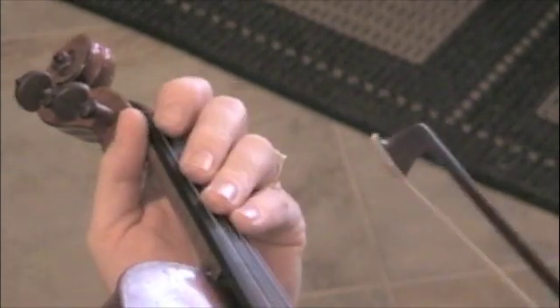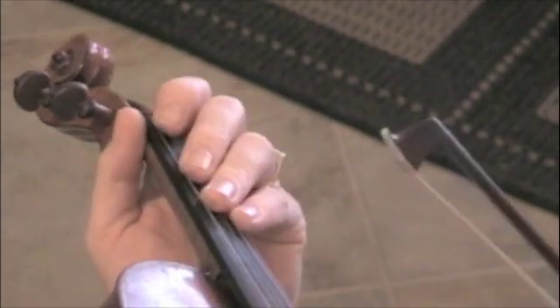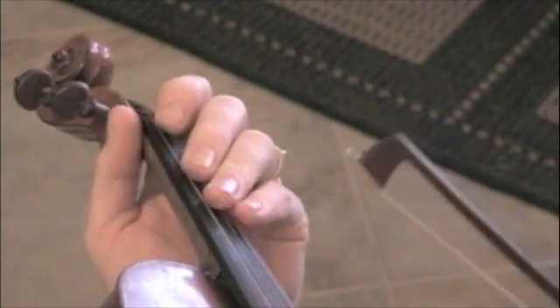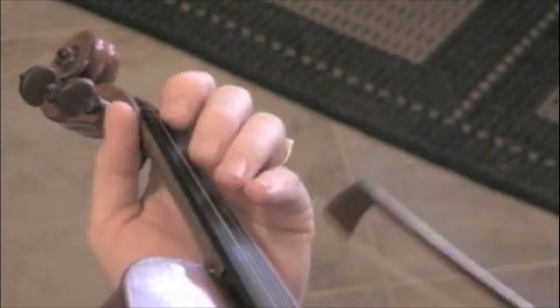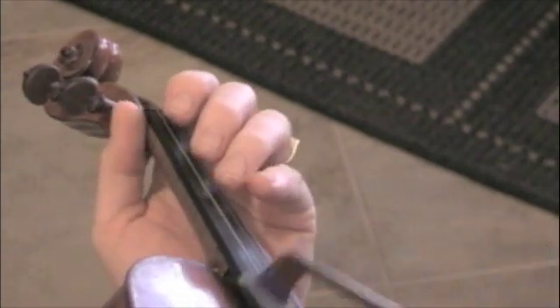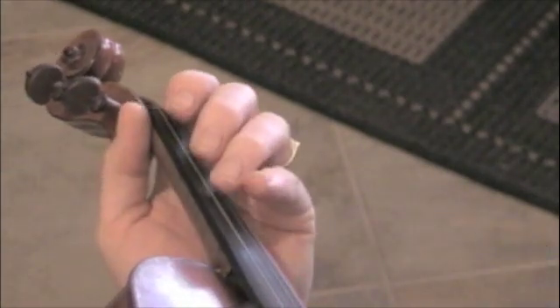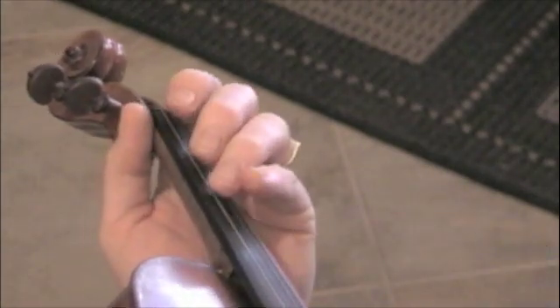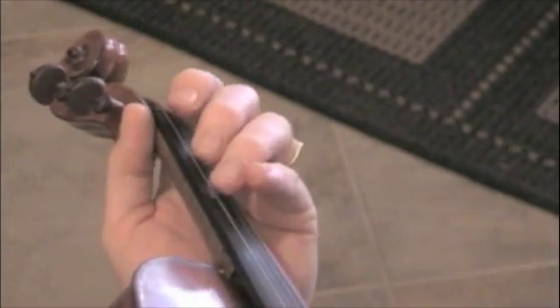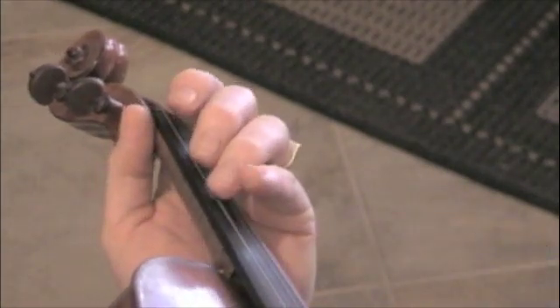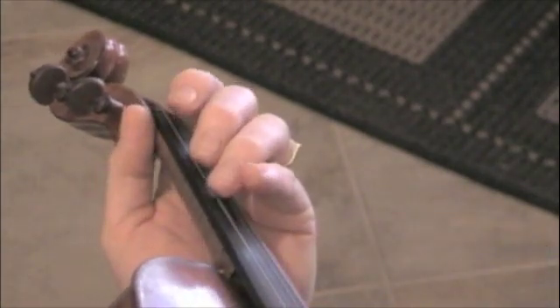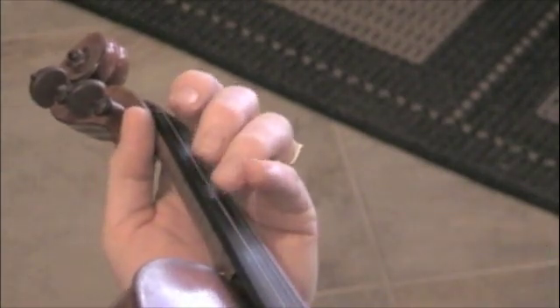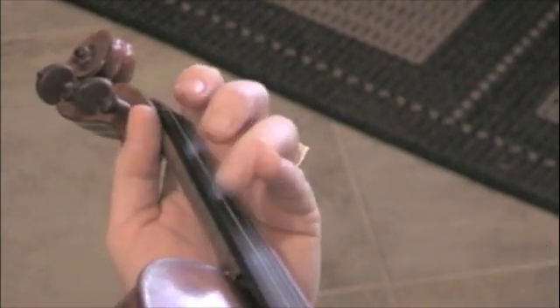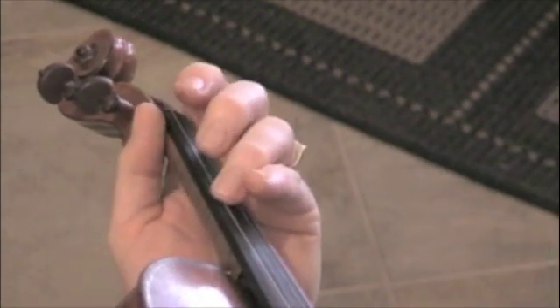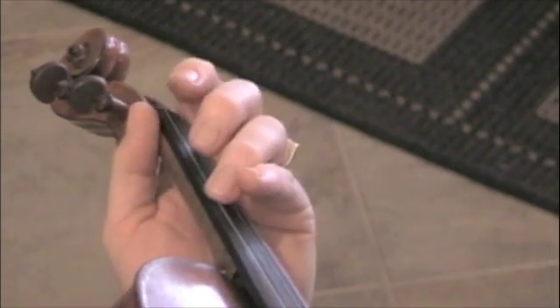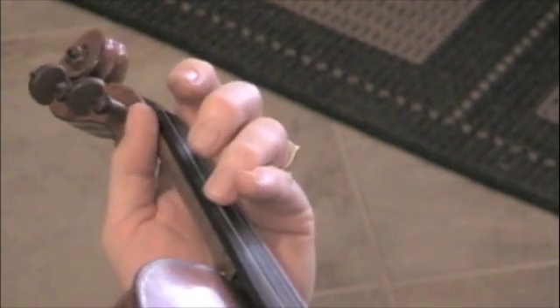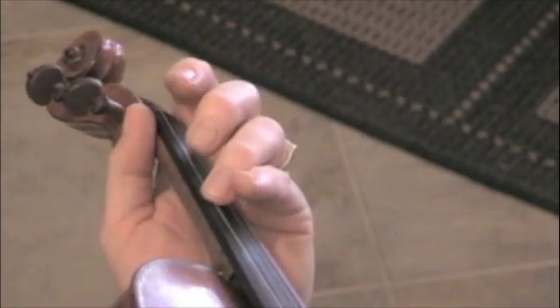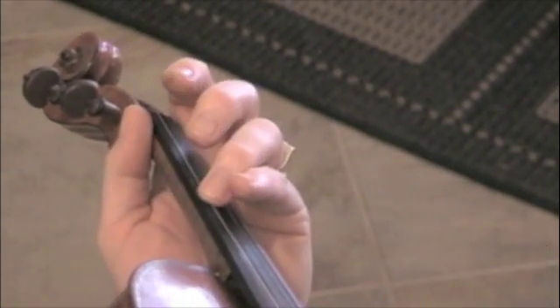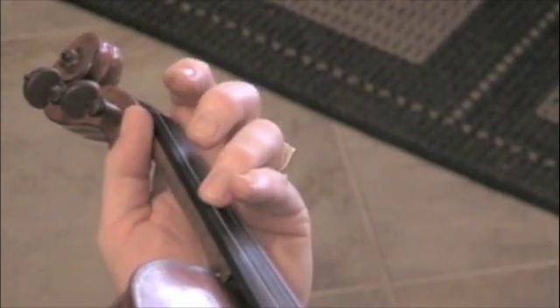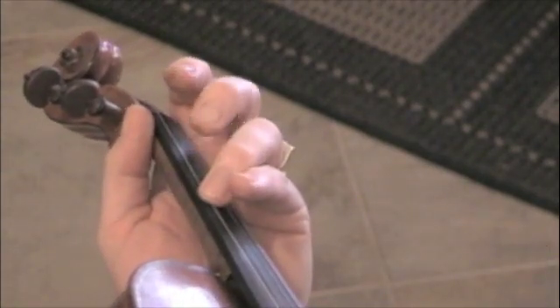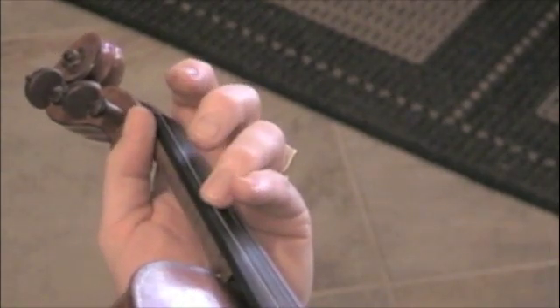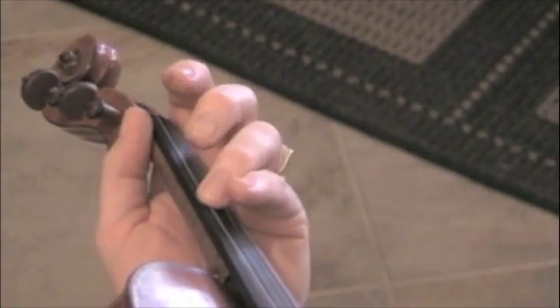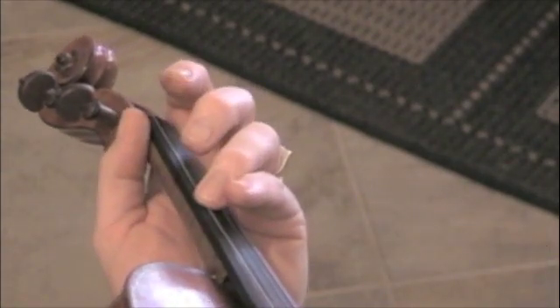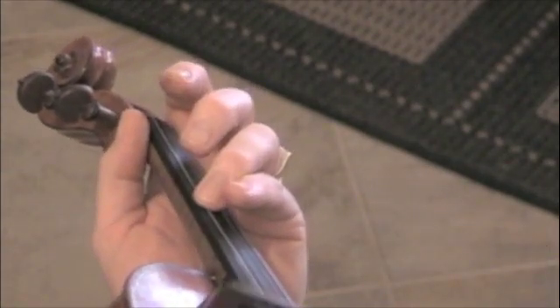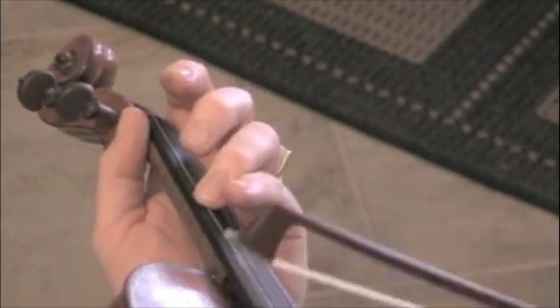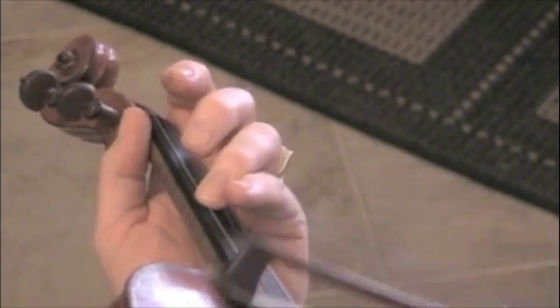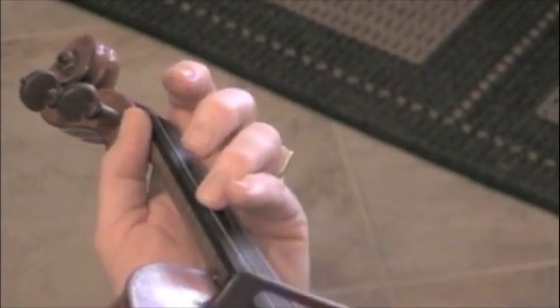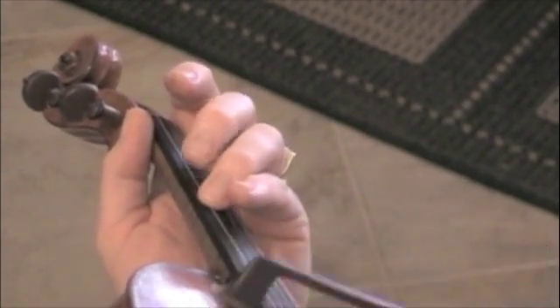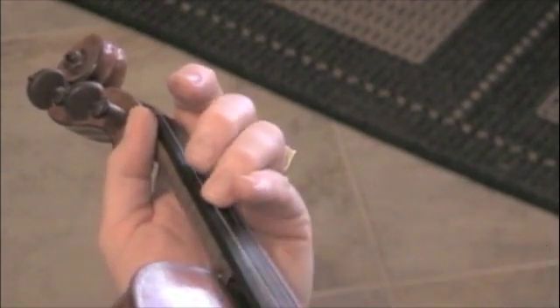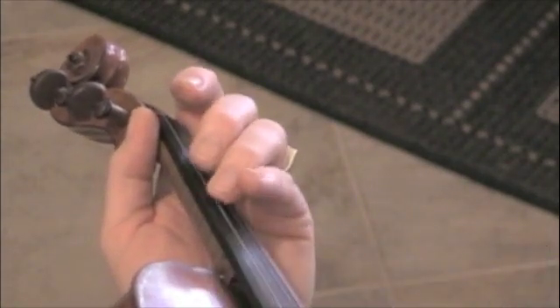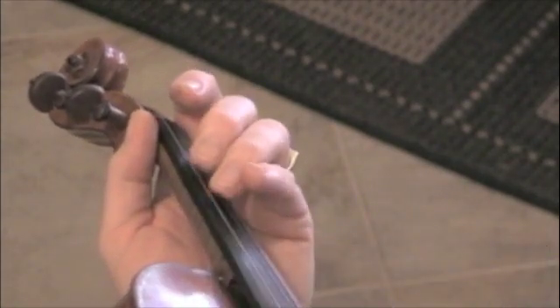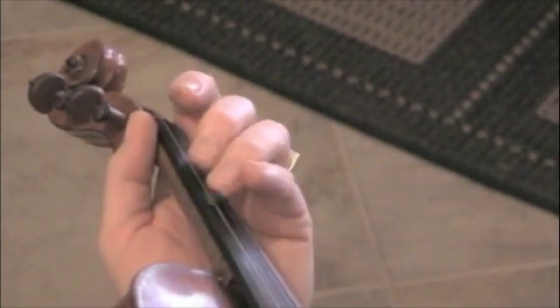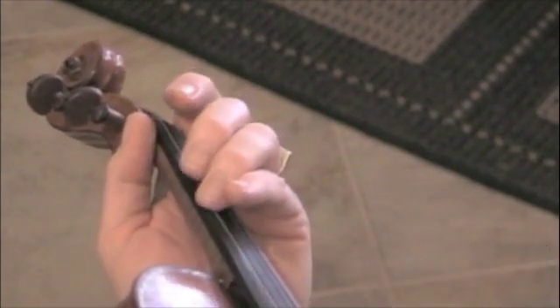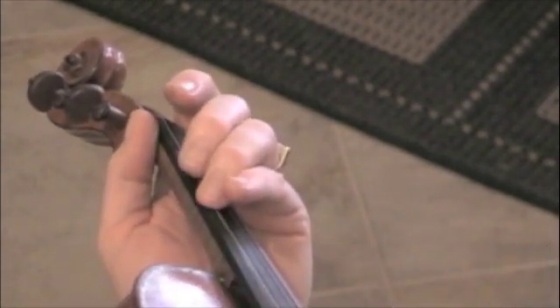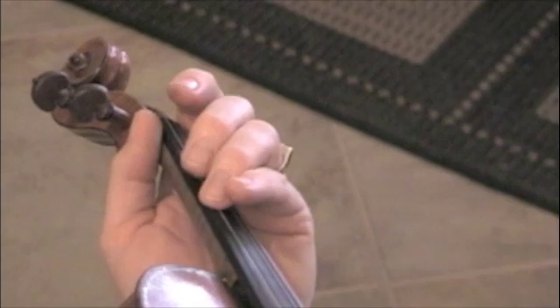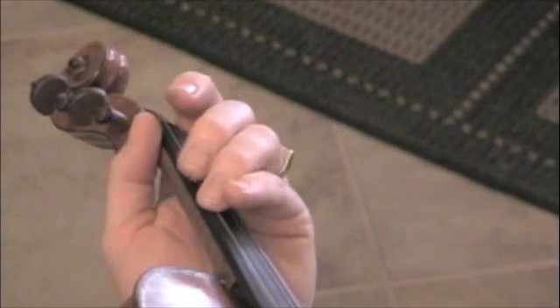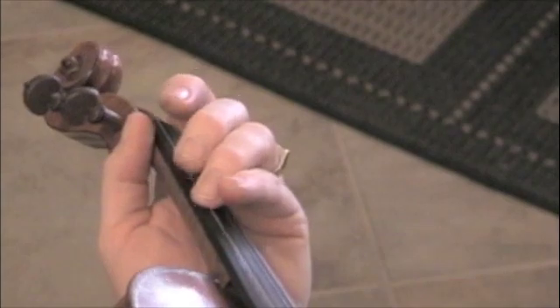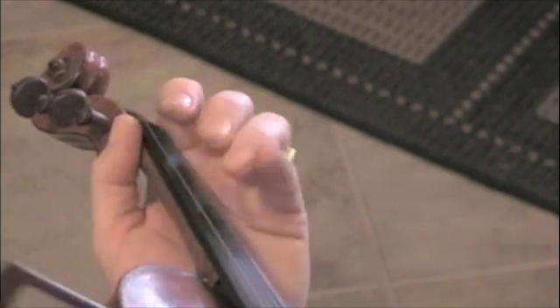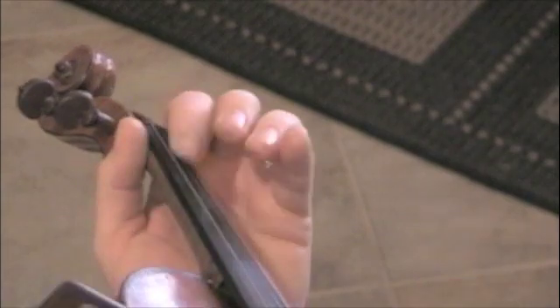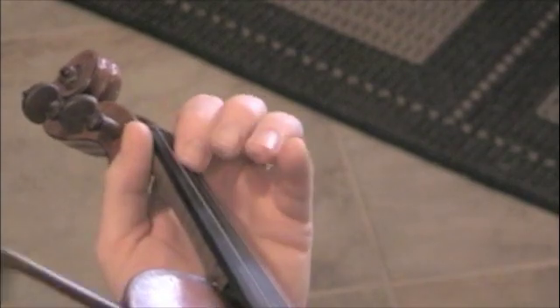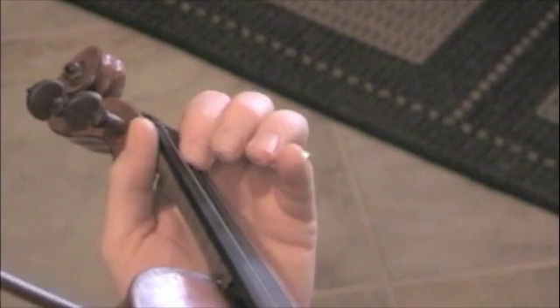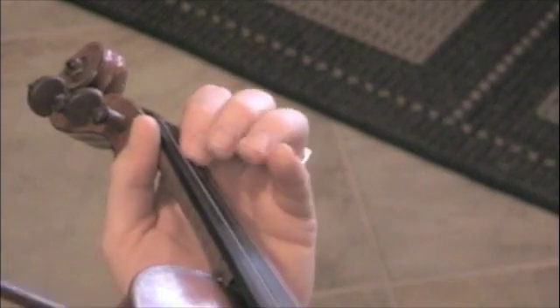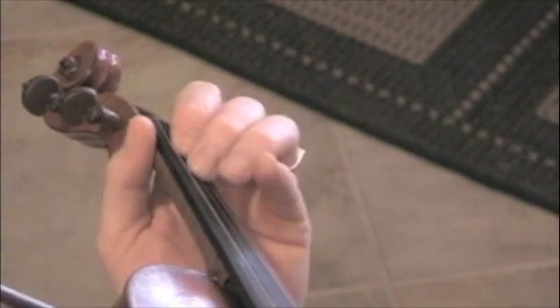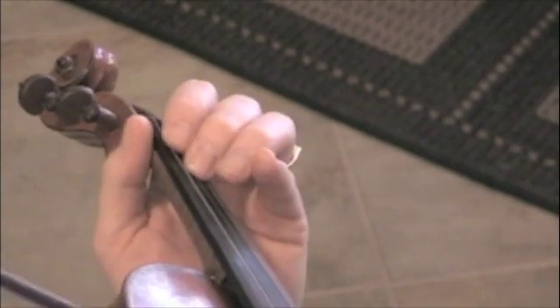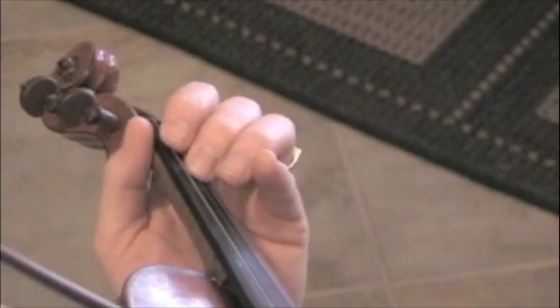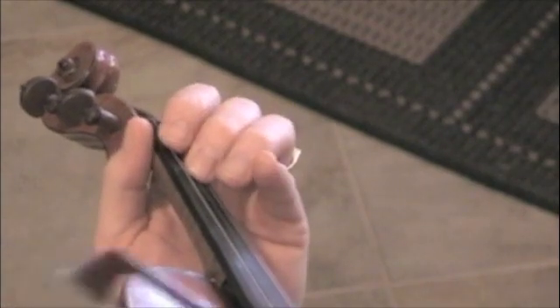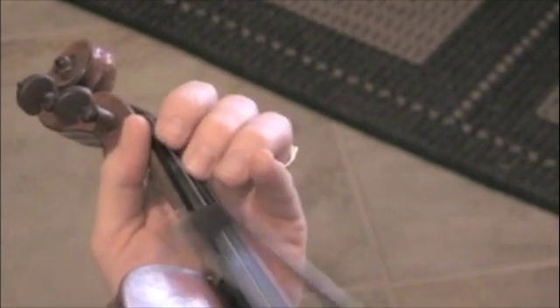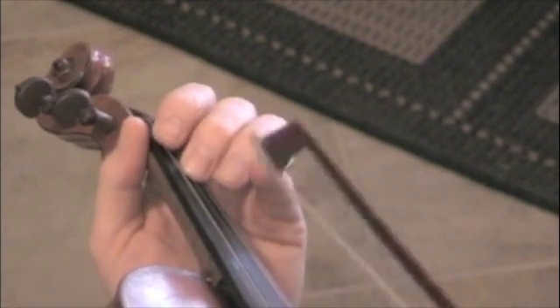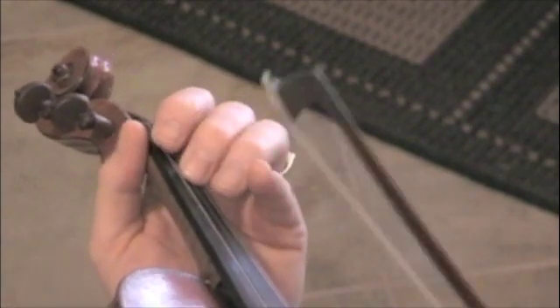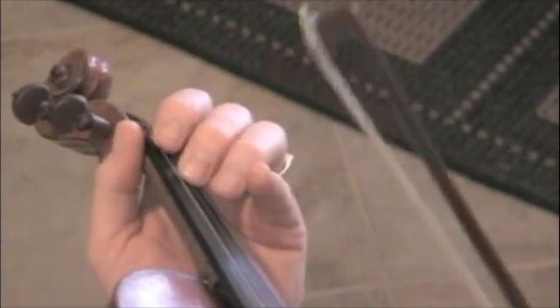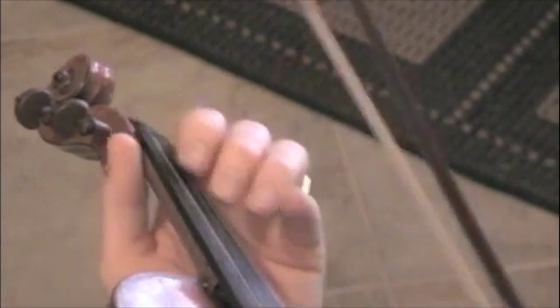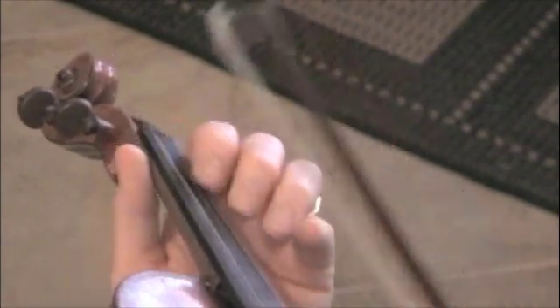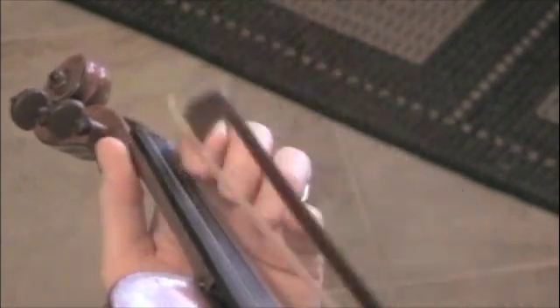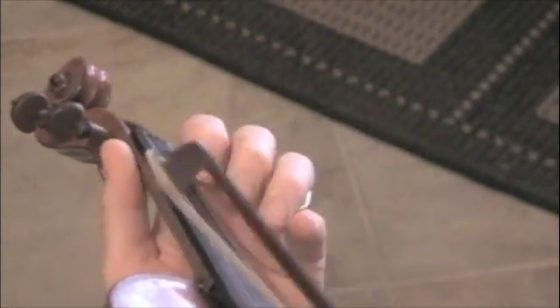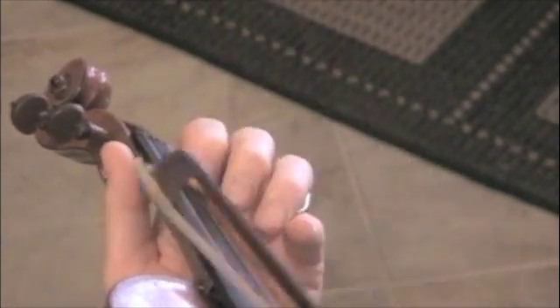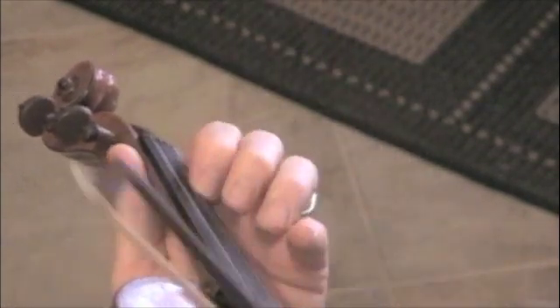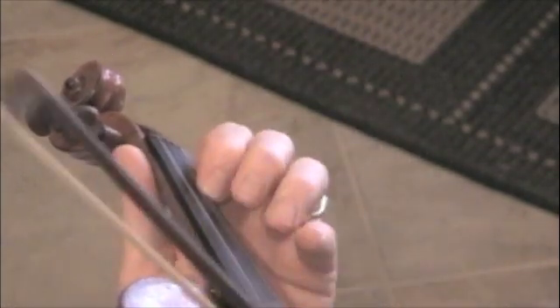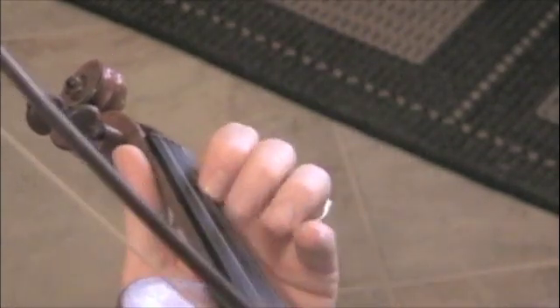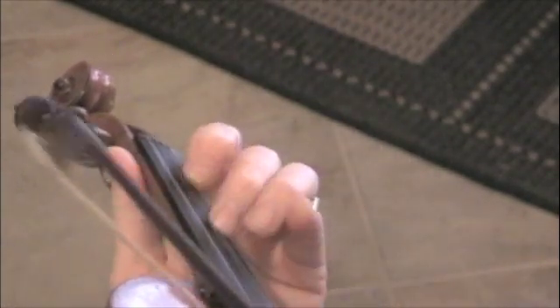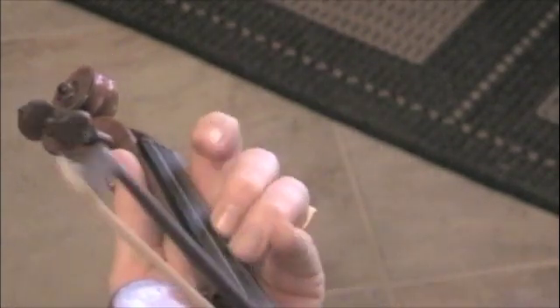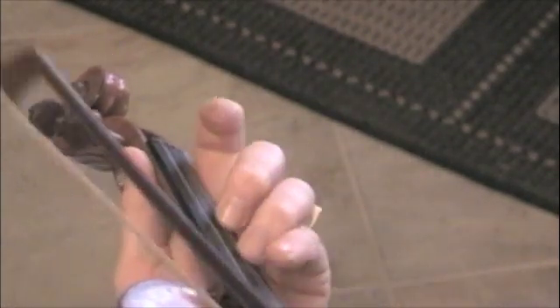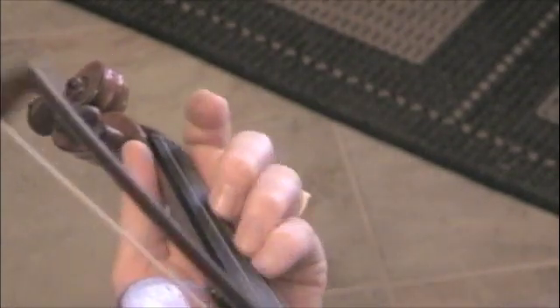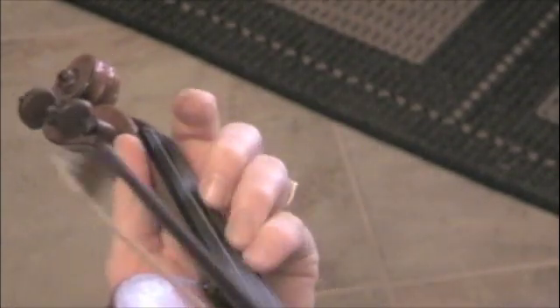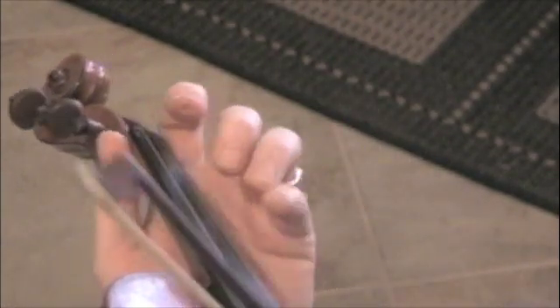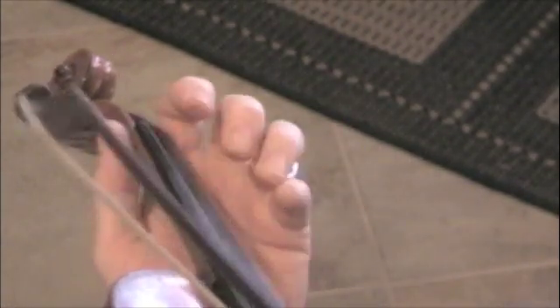And then walk it from C, just like I started, up to F.